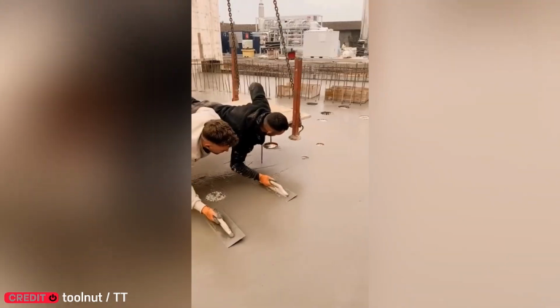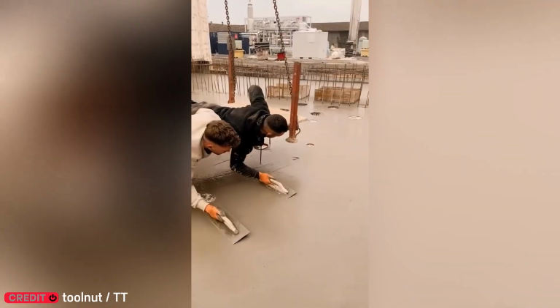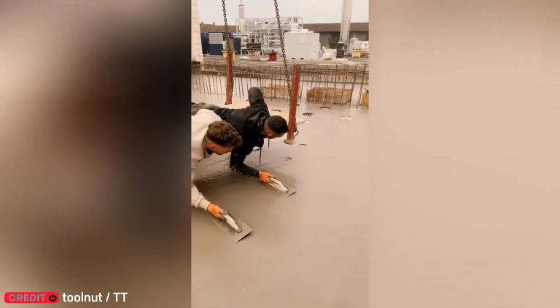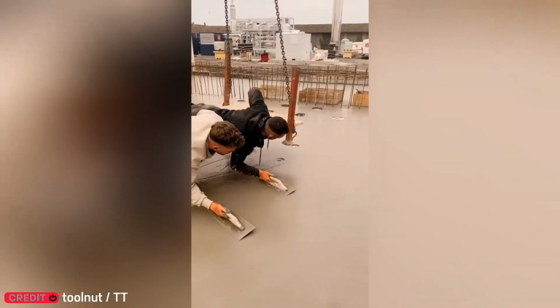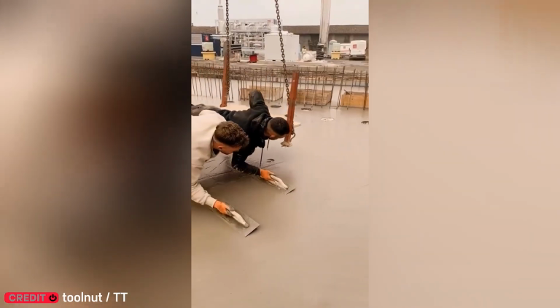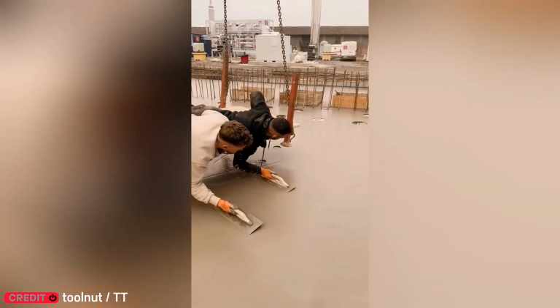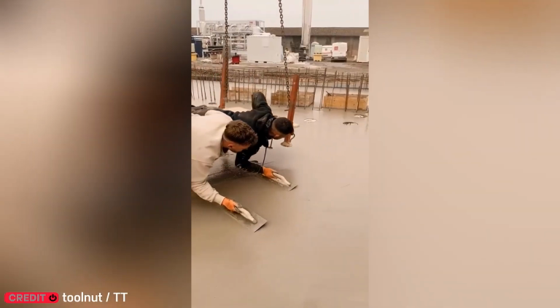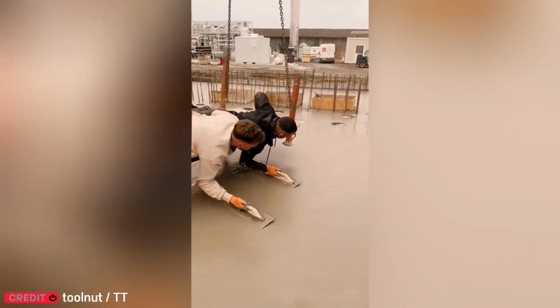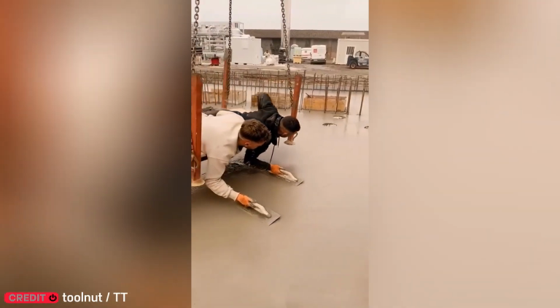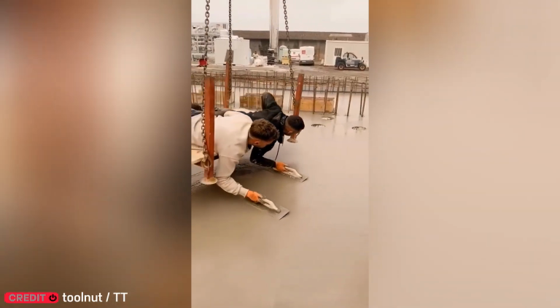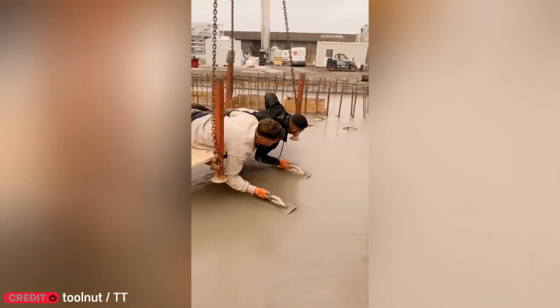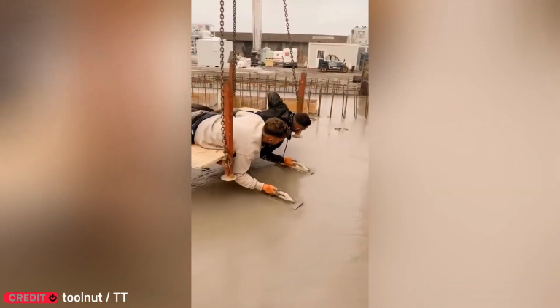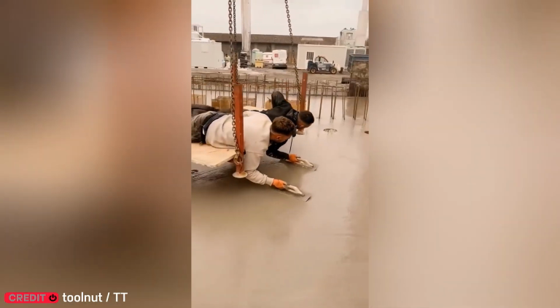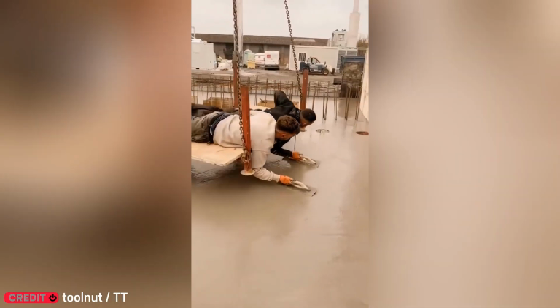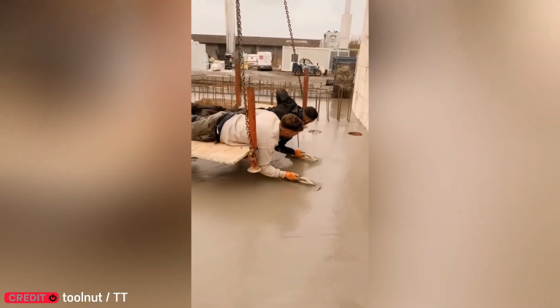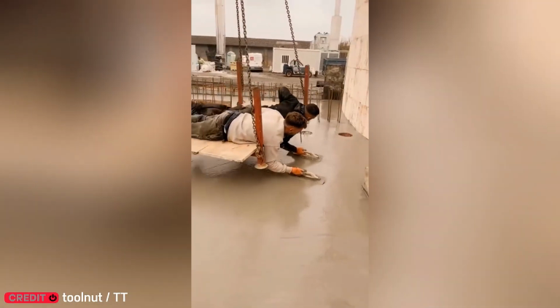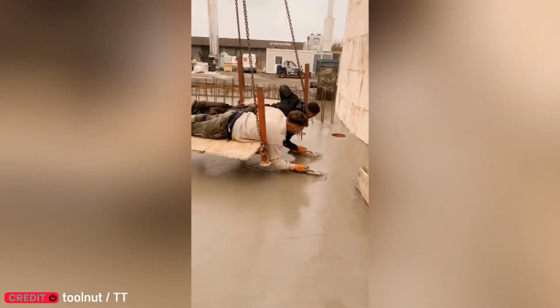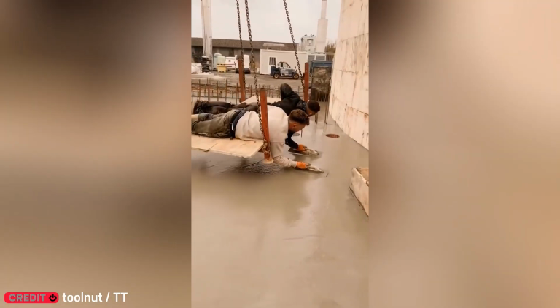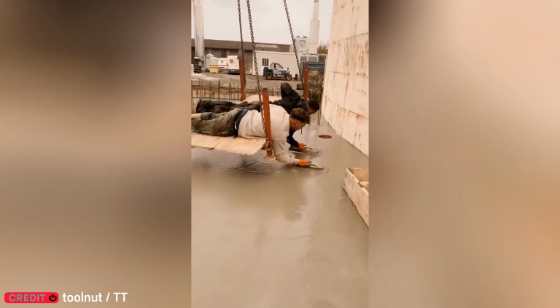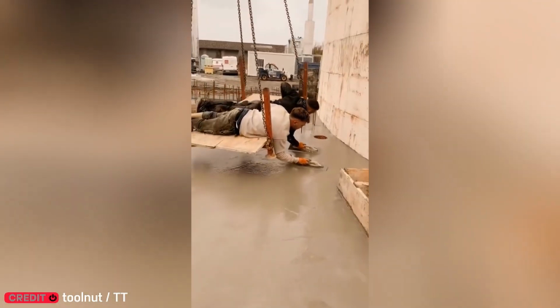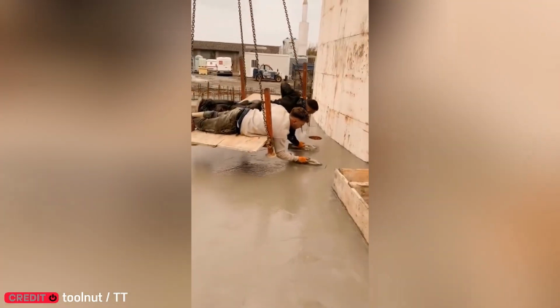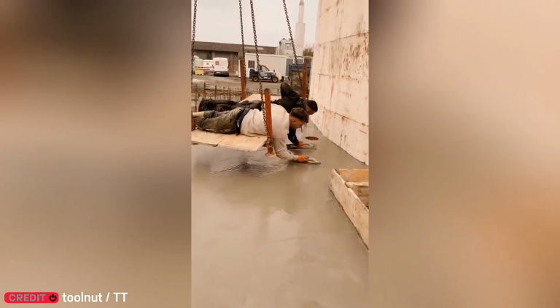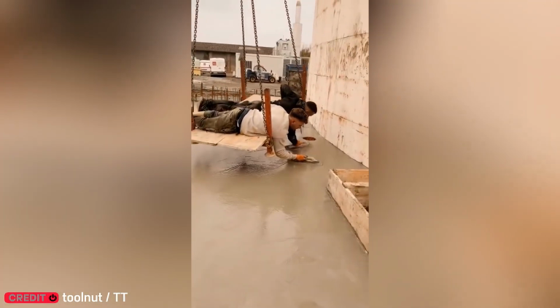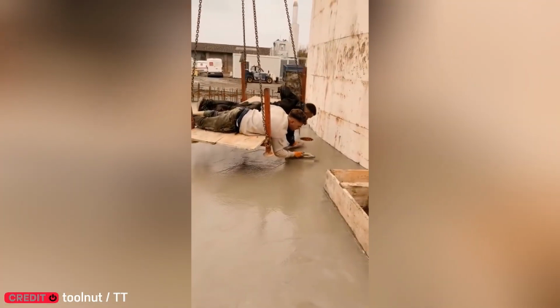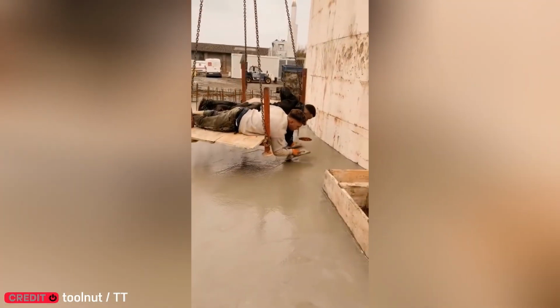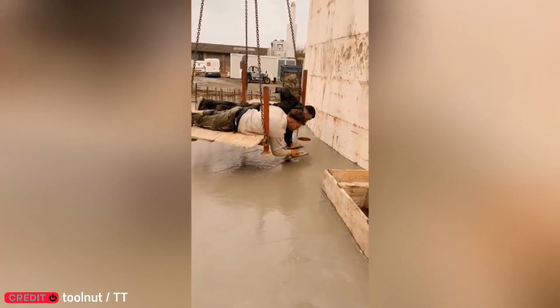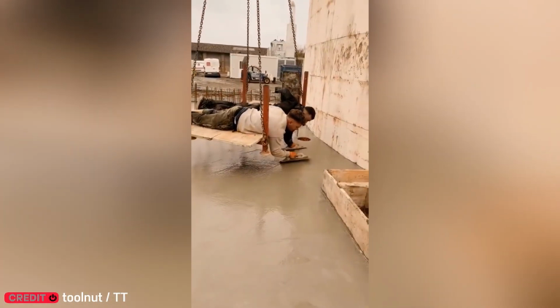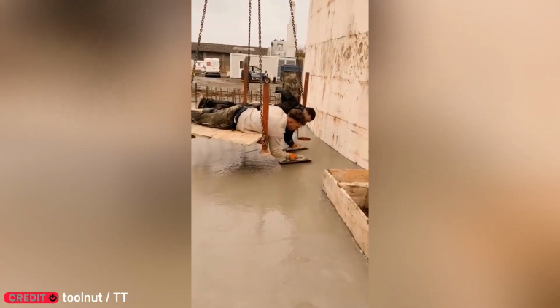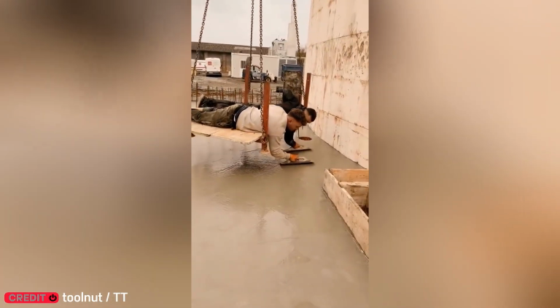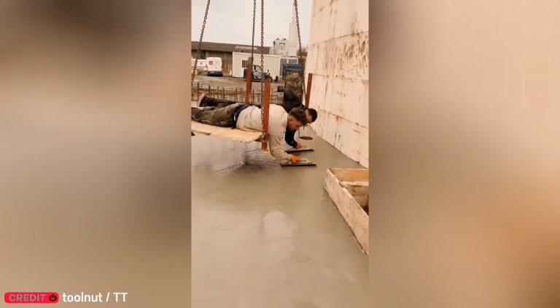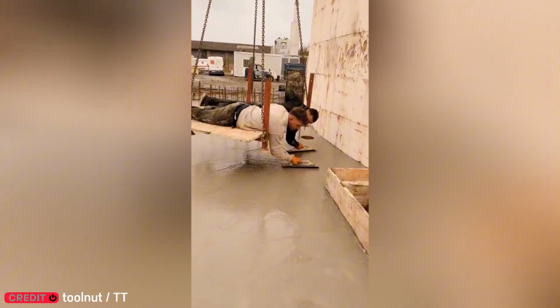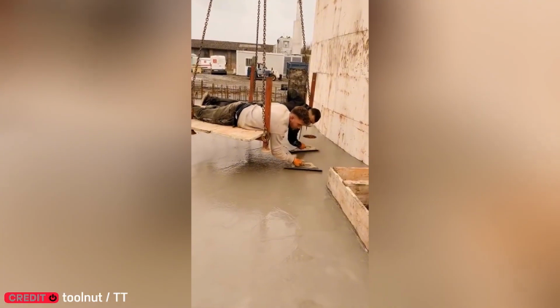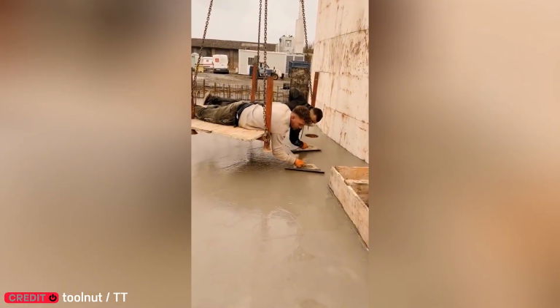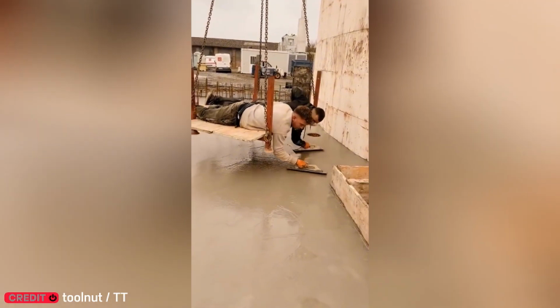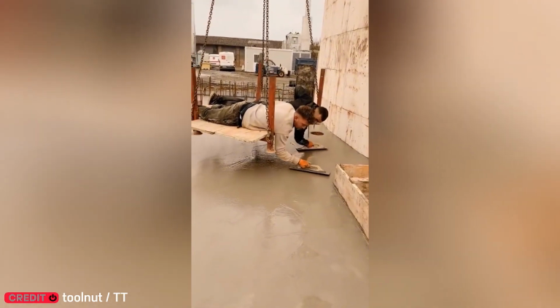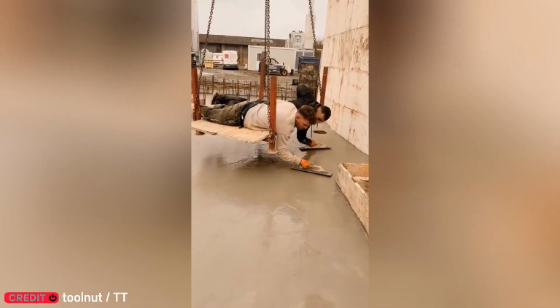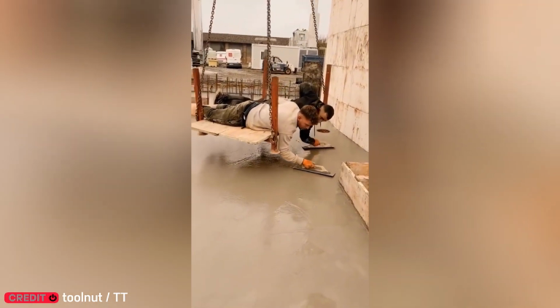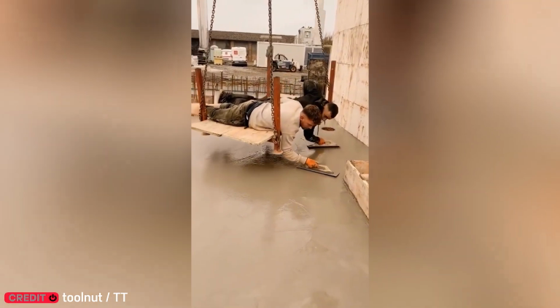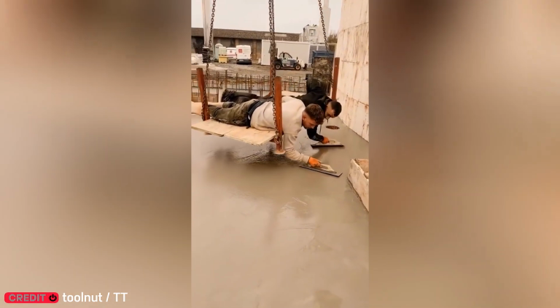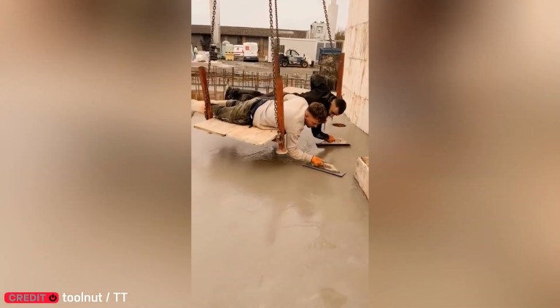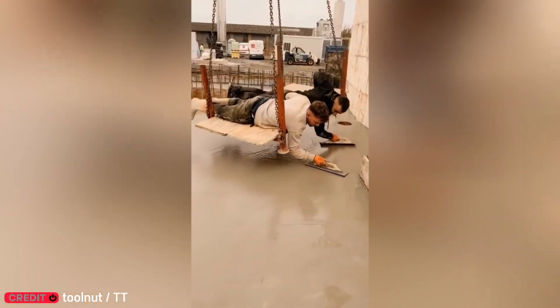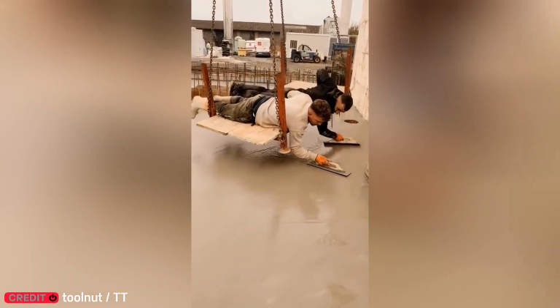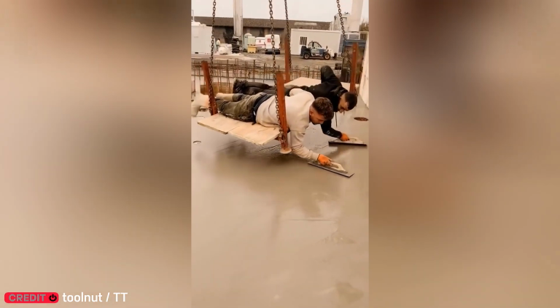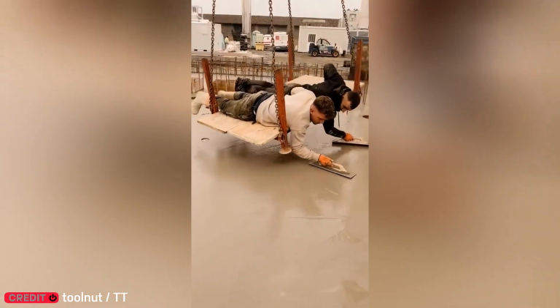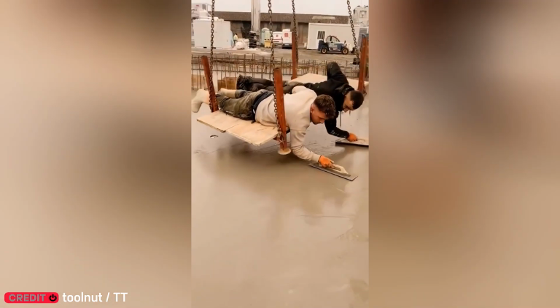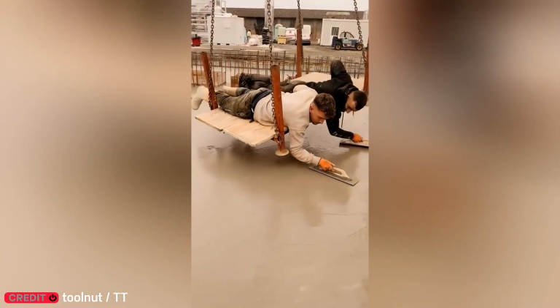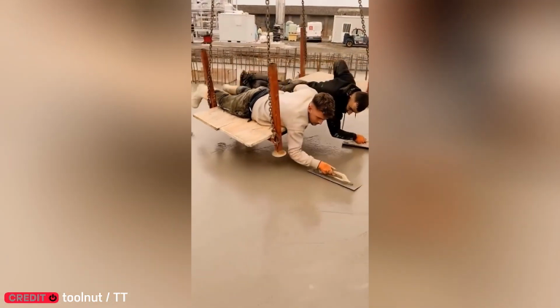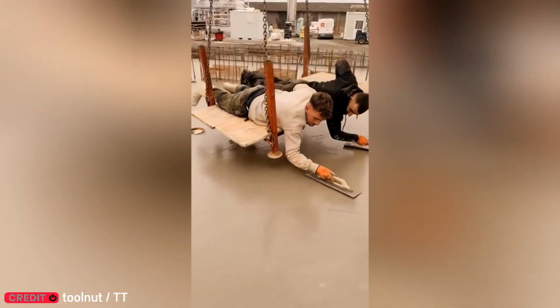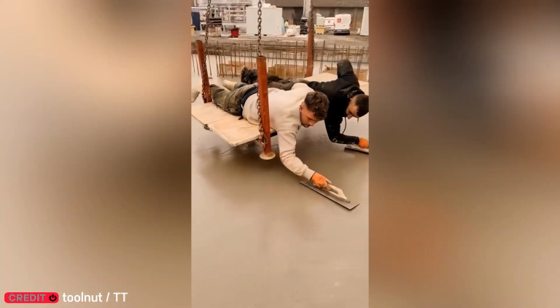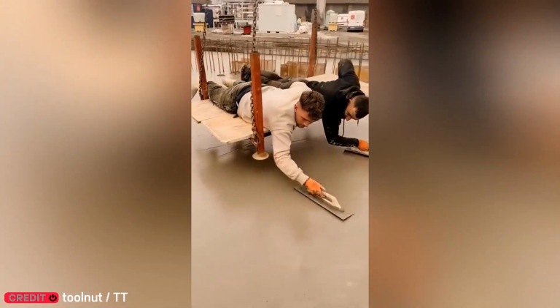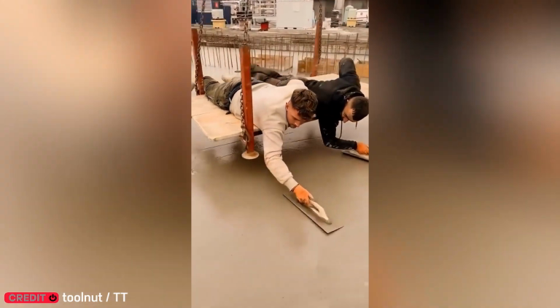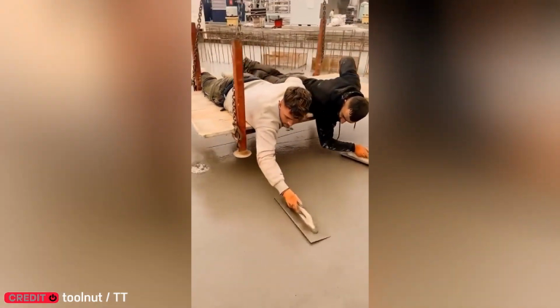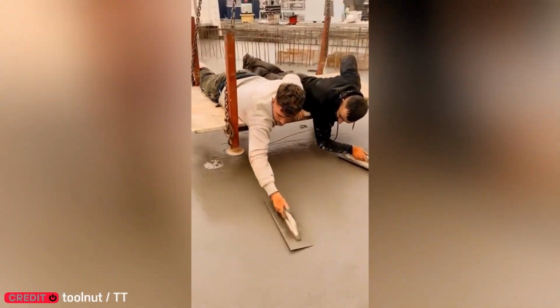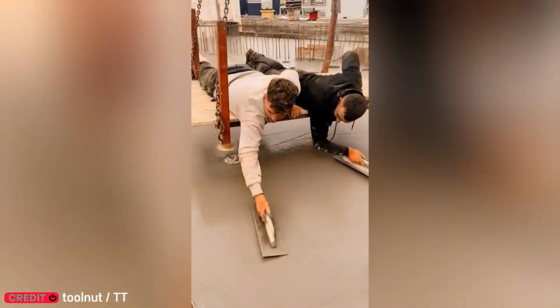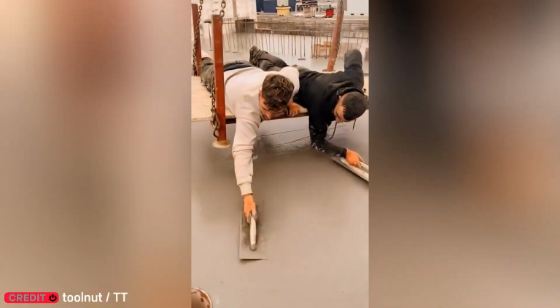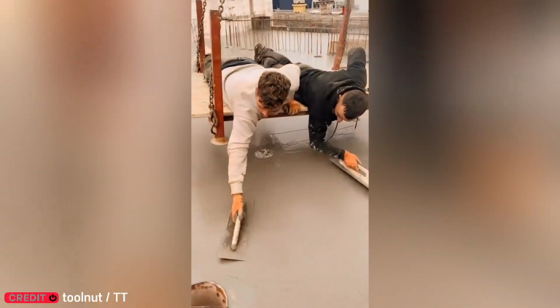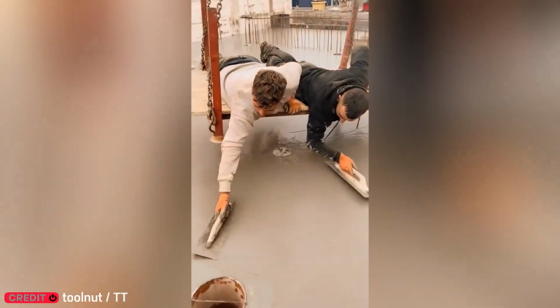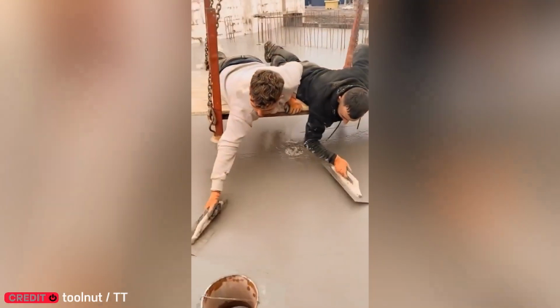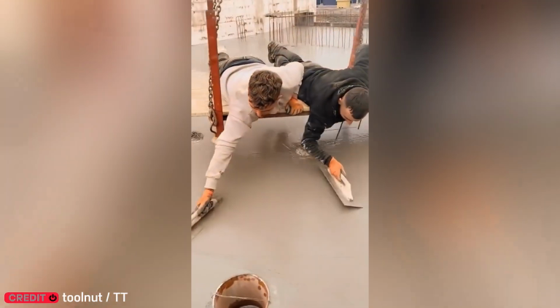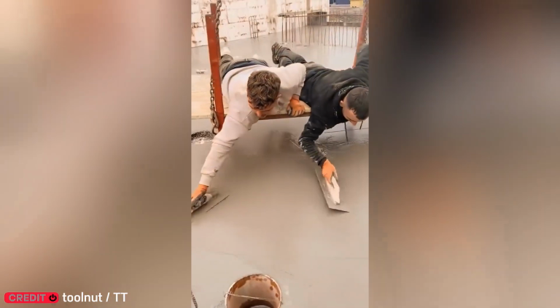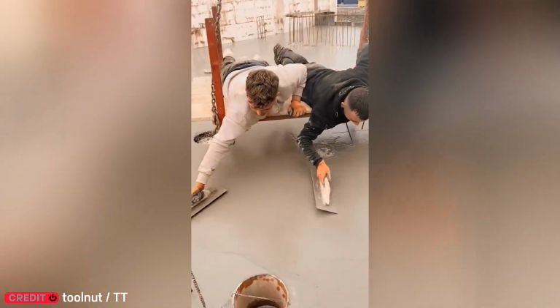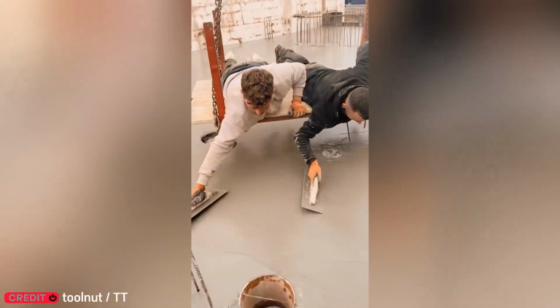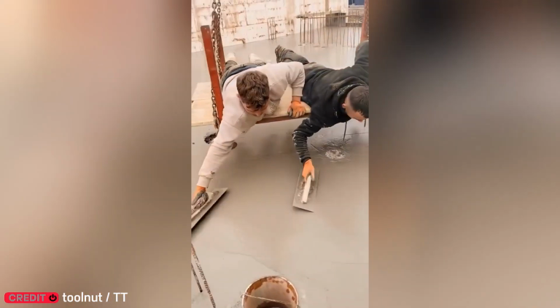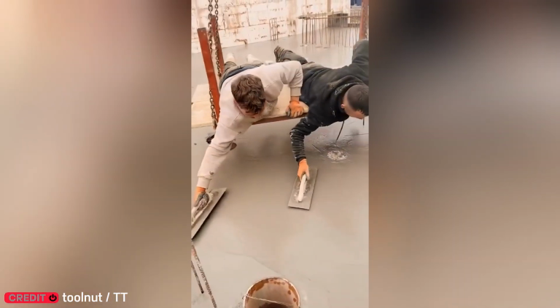These workers don't mess around. Watch how they level concrete with precision and speed. This is how pros get the job done.